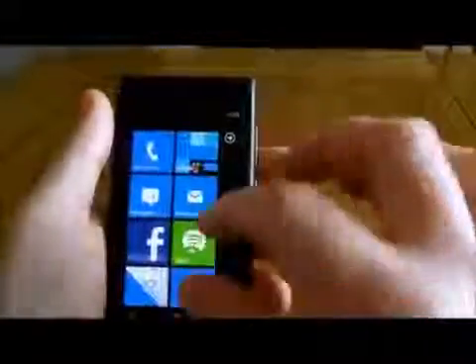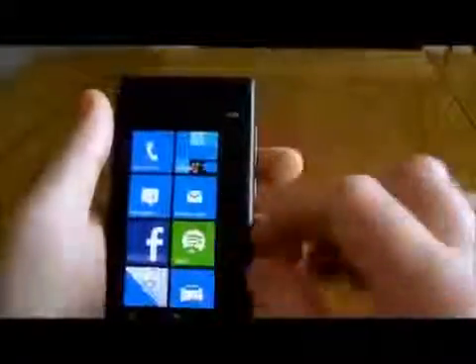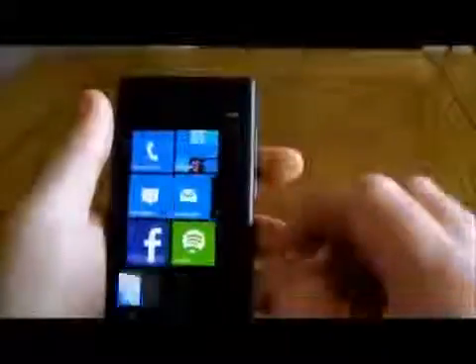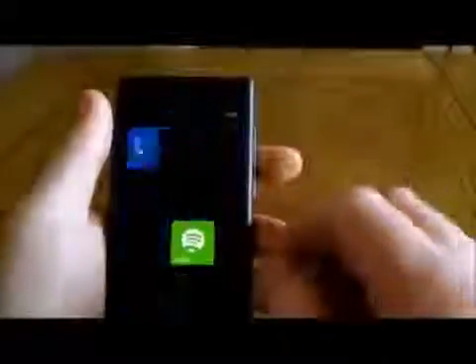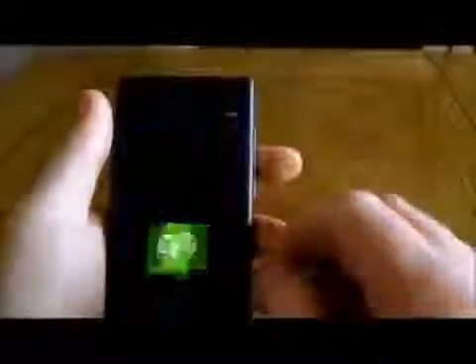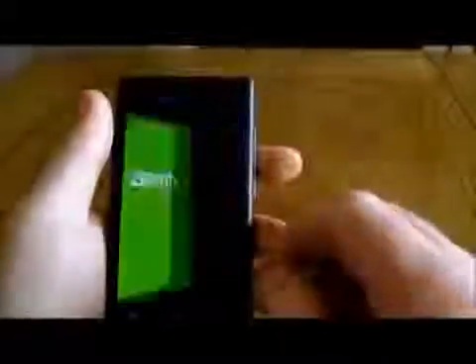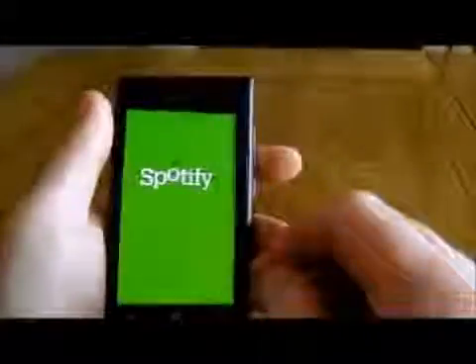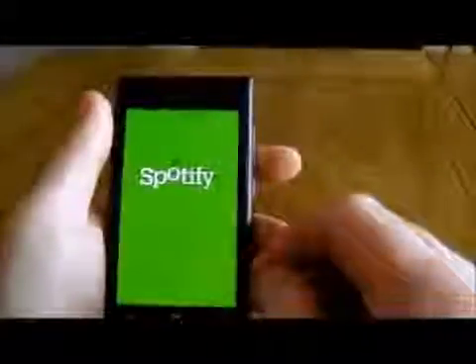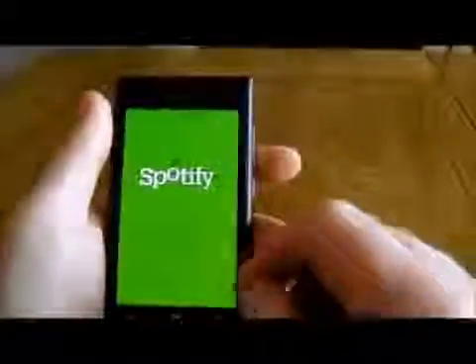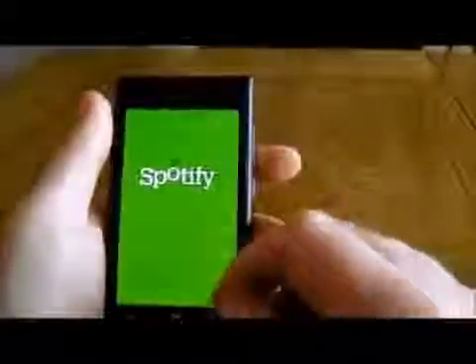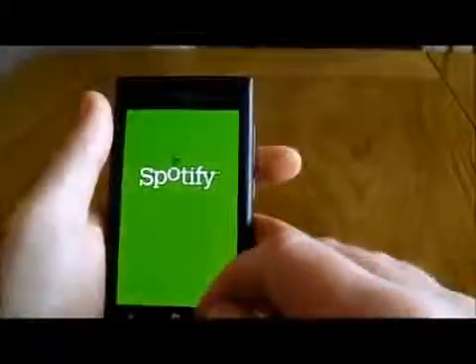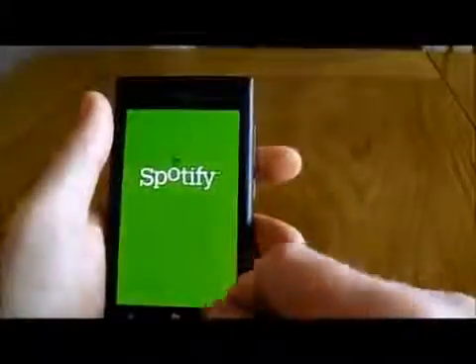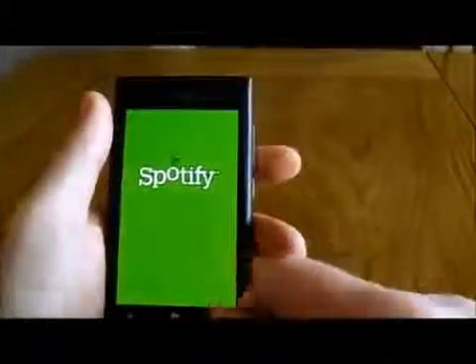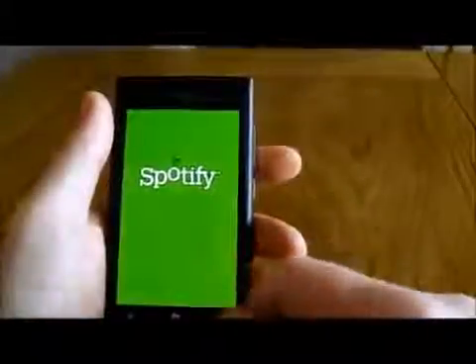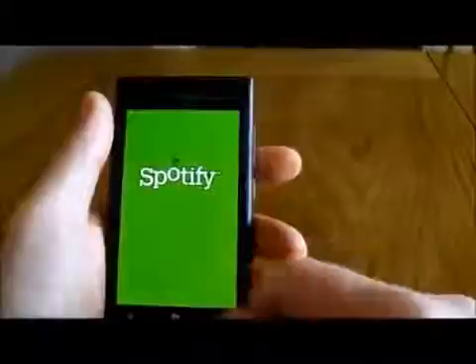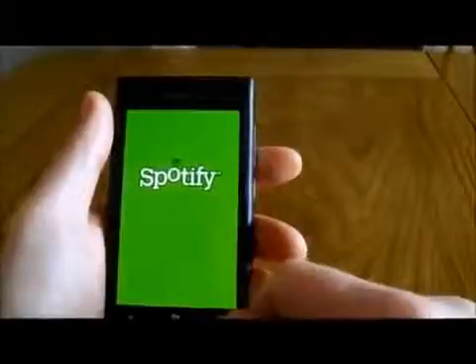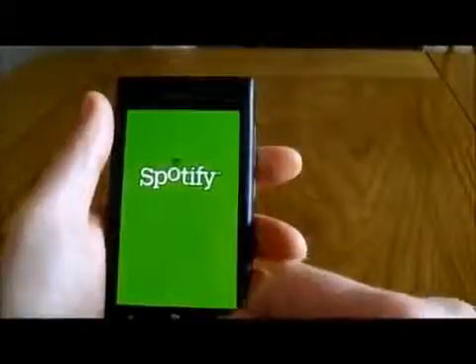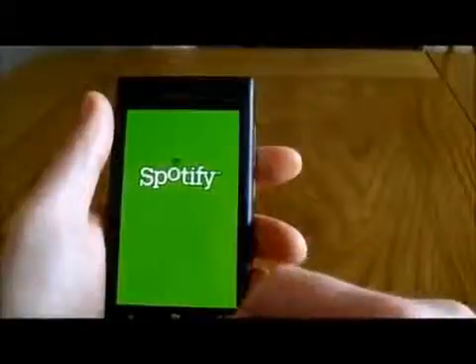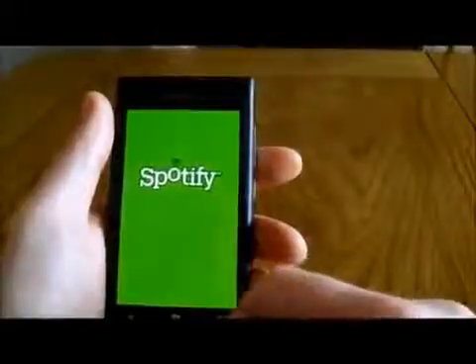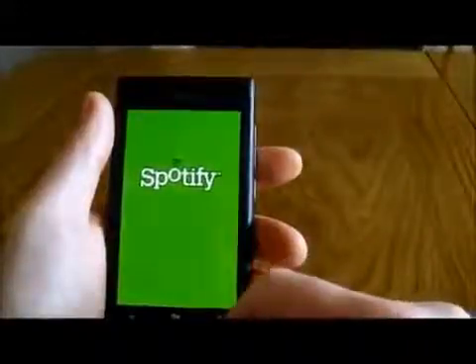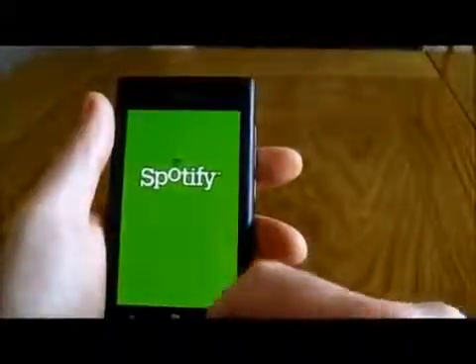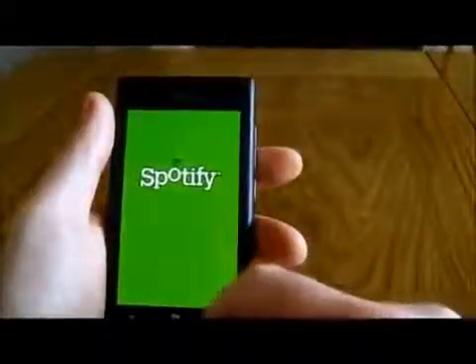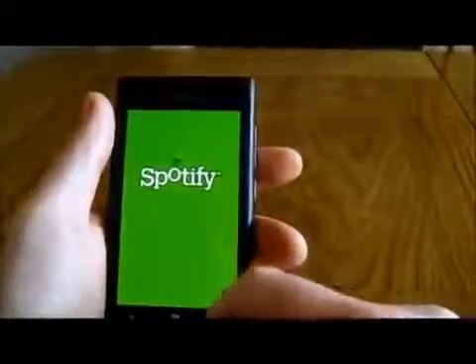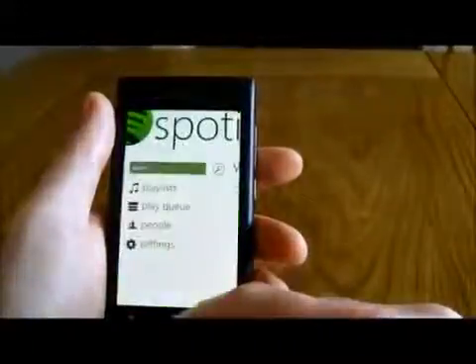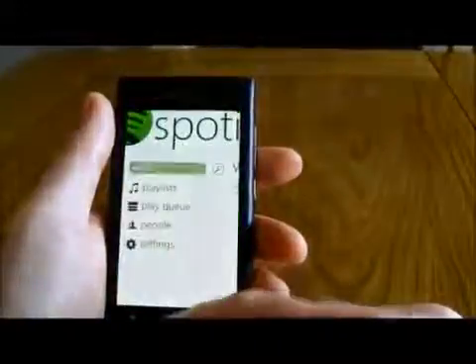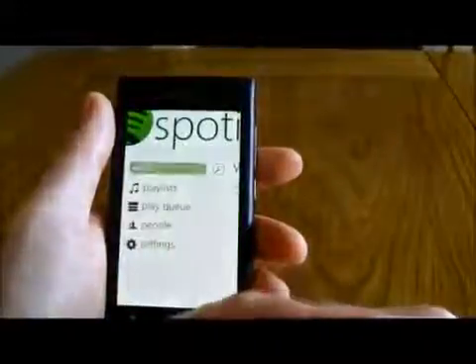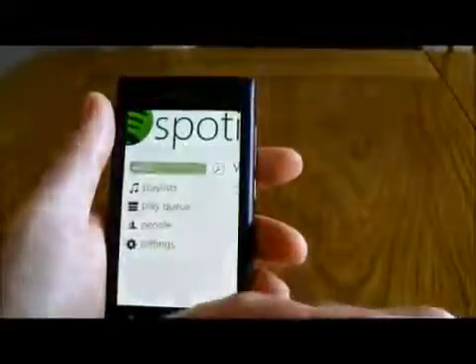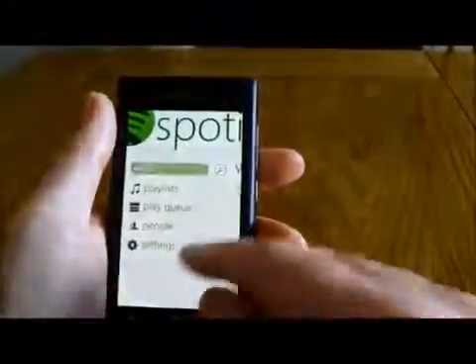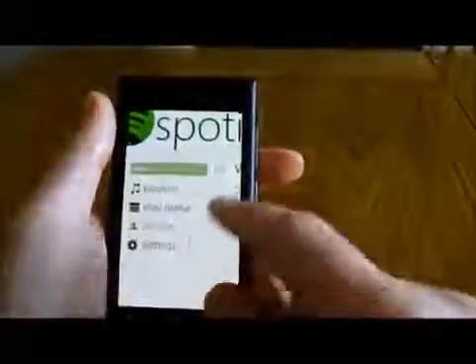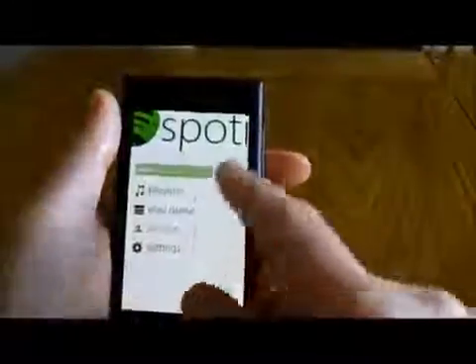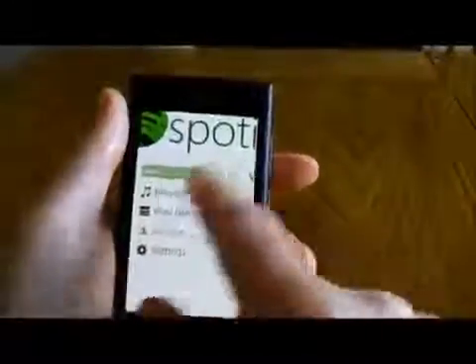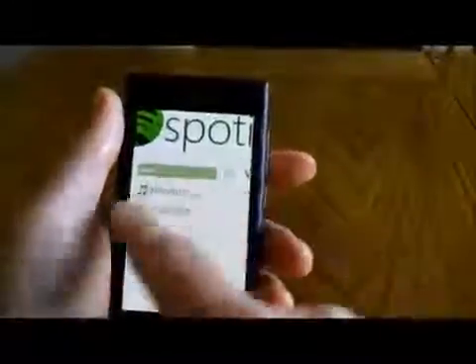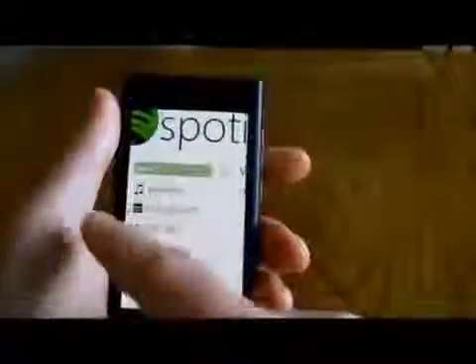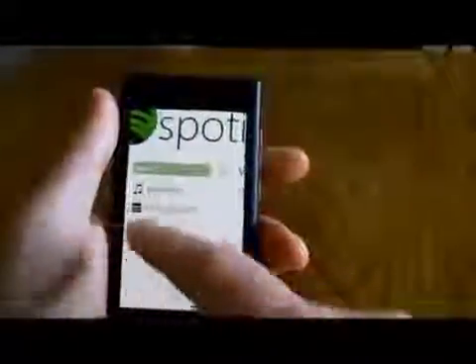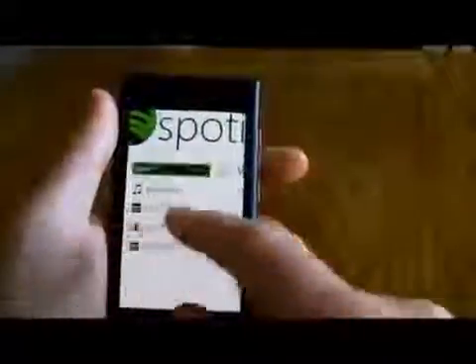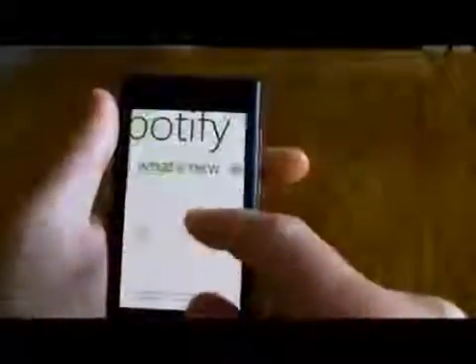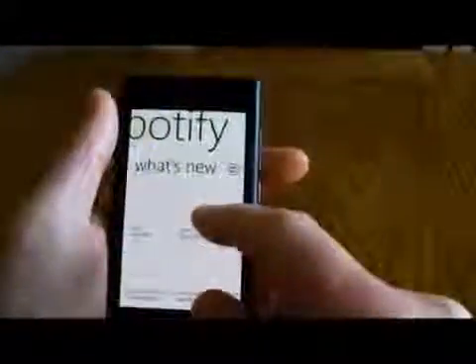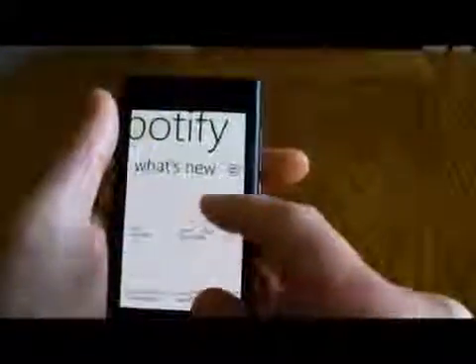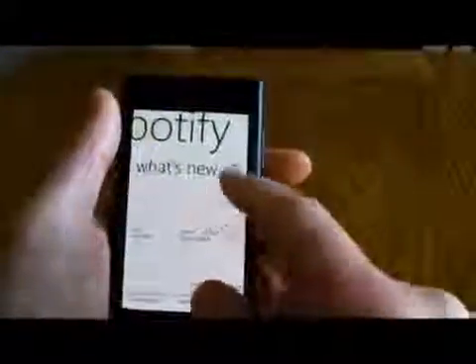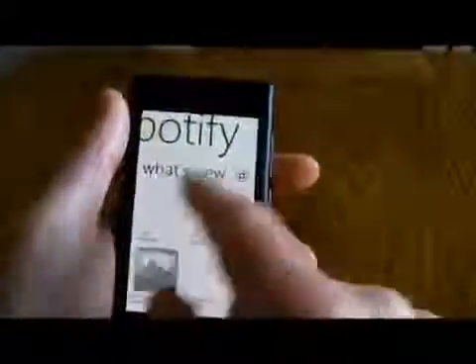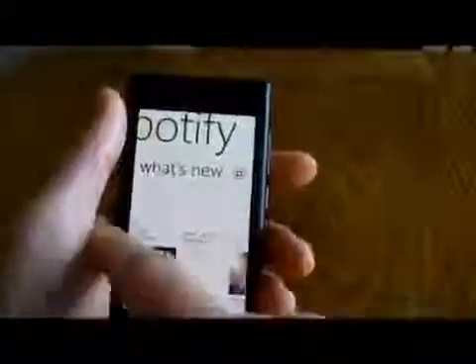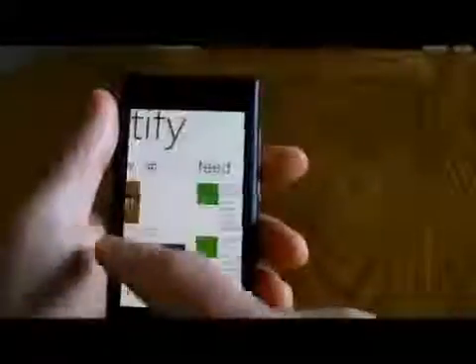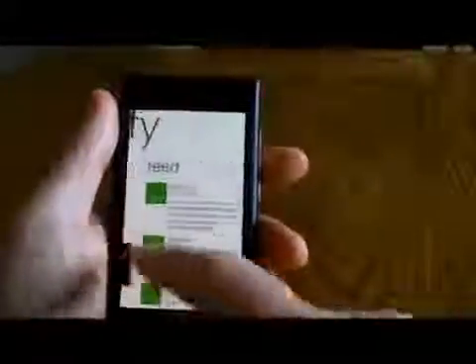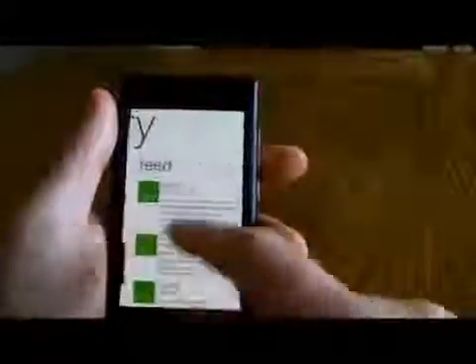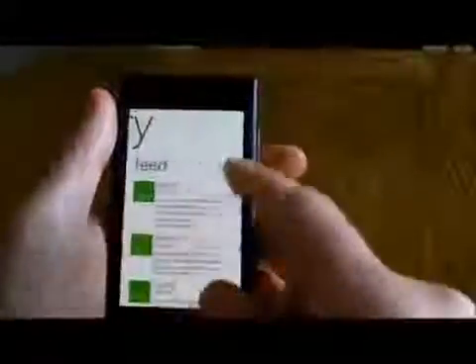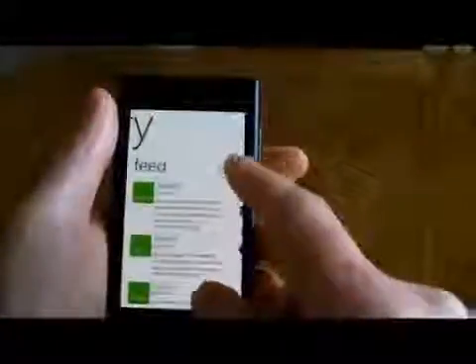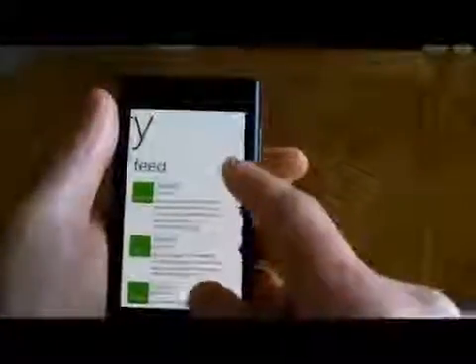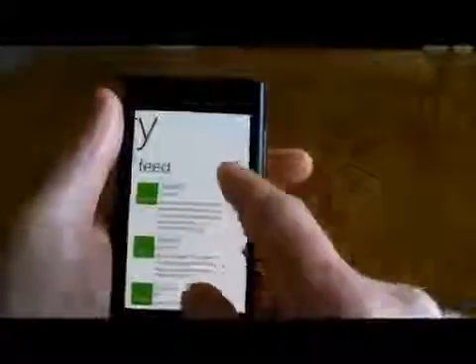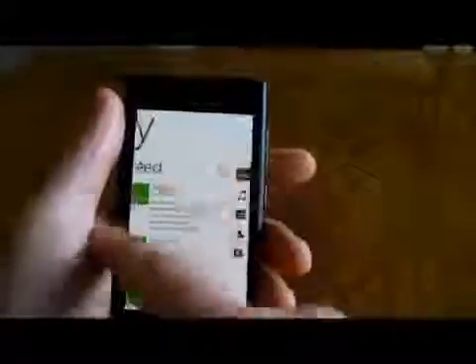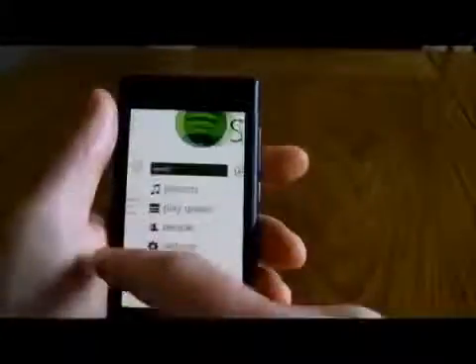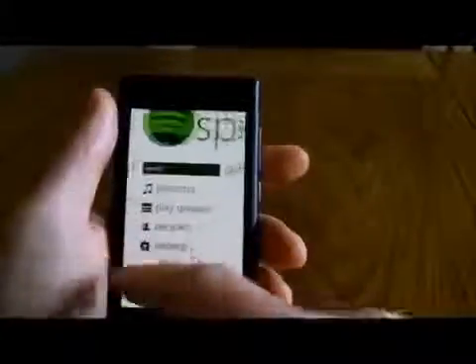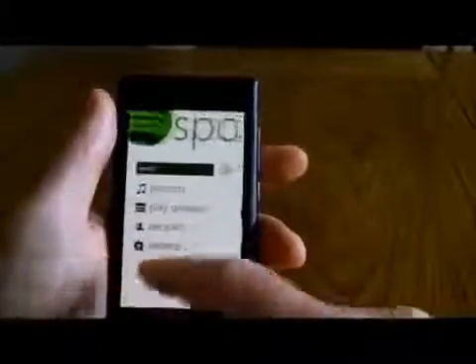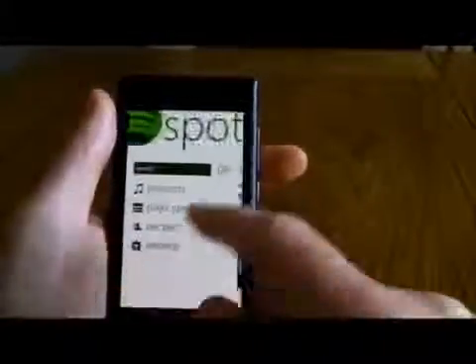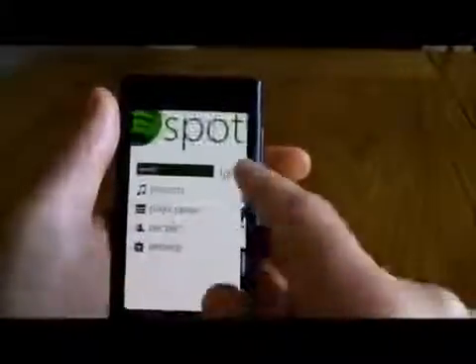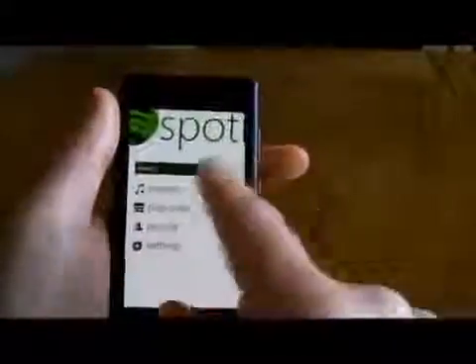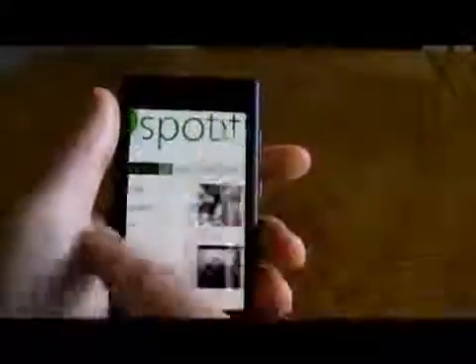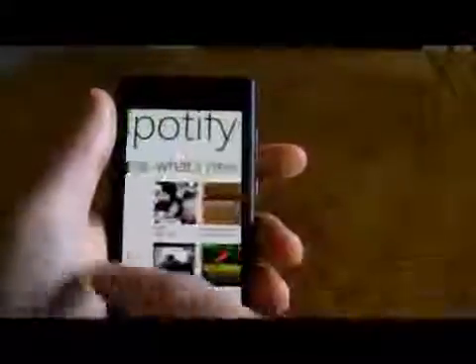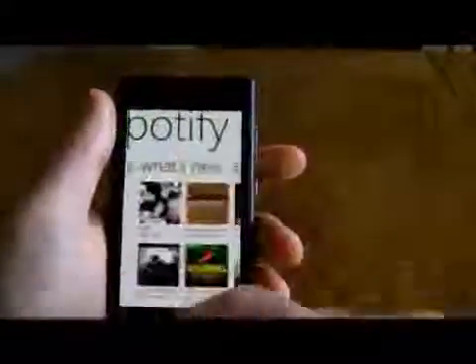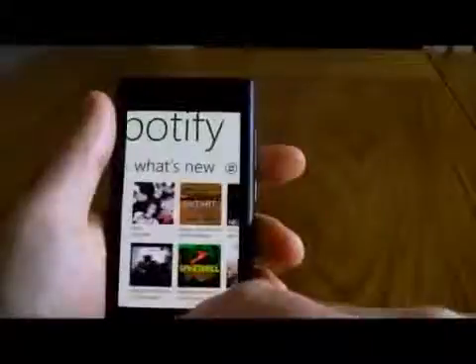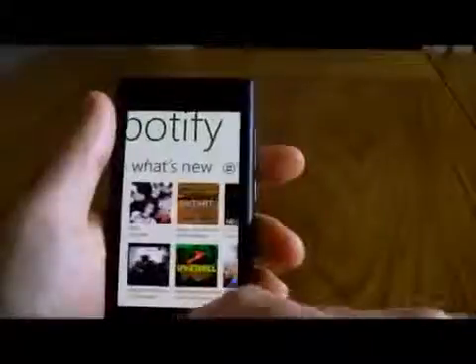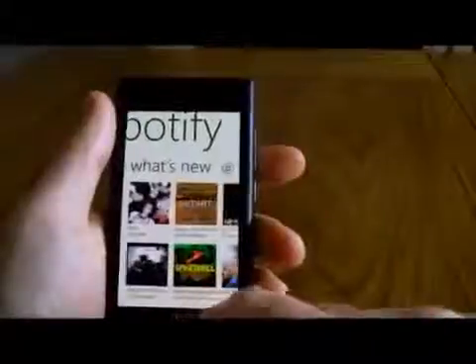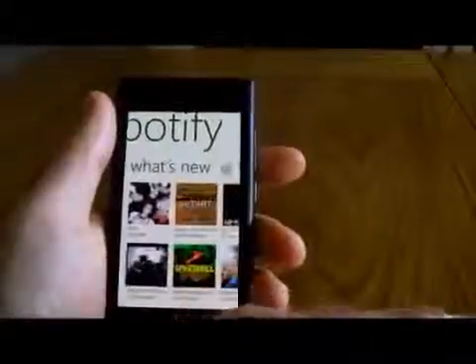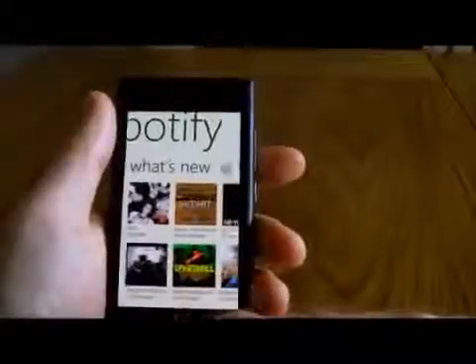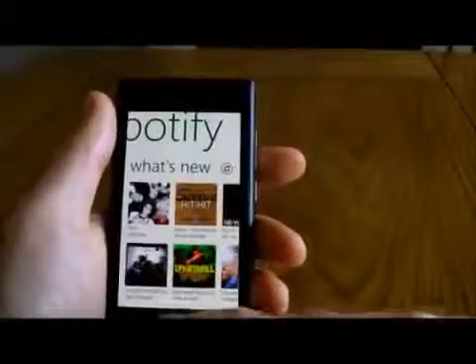Spotify works on it no problem, sounds fantastic. Again it's been done in a Windows Phone 7 style so you just swipe through.